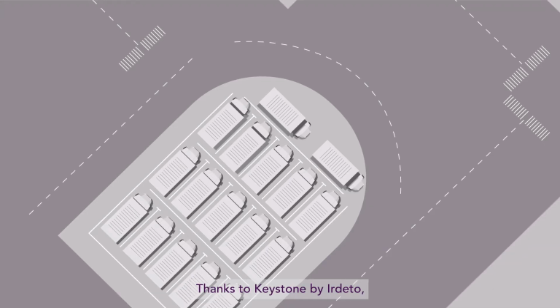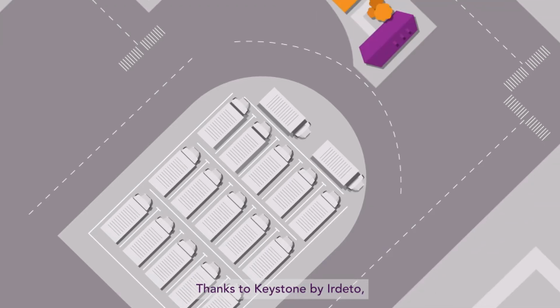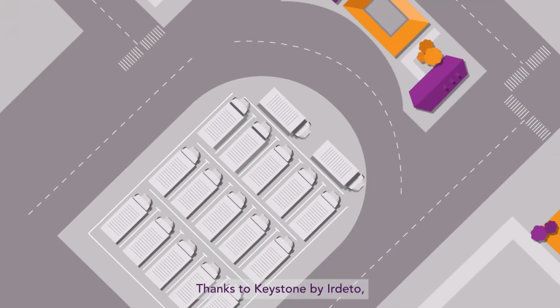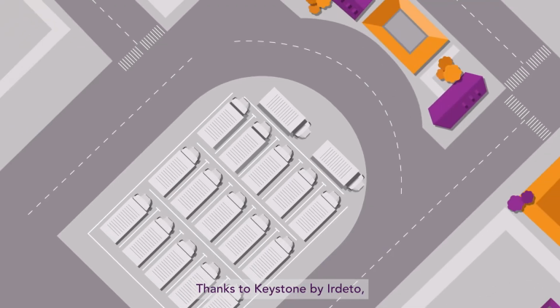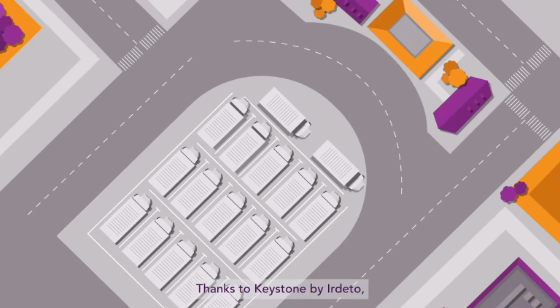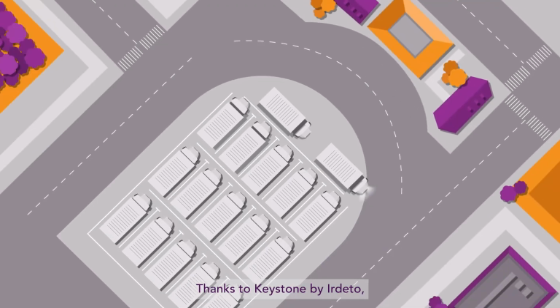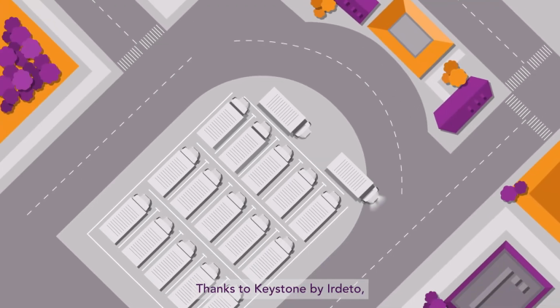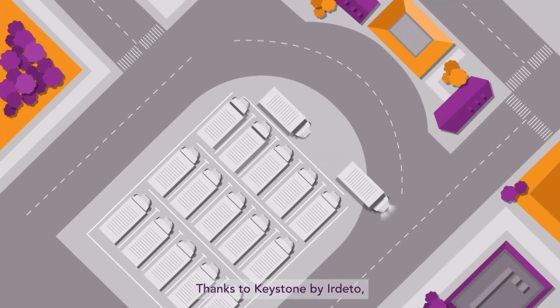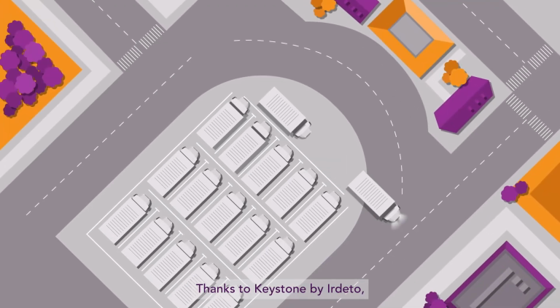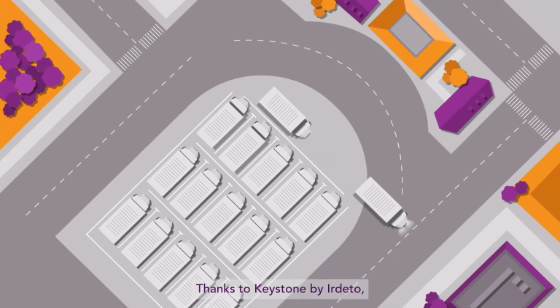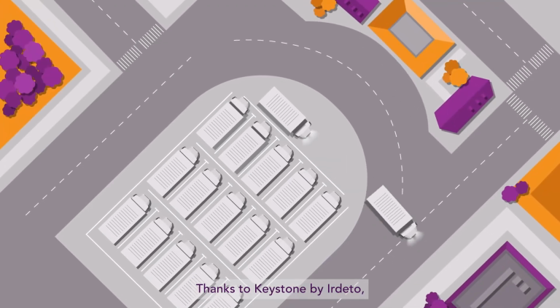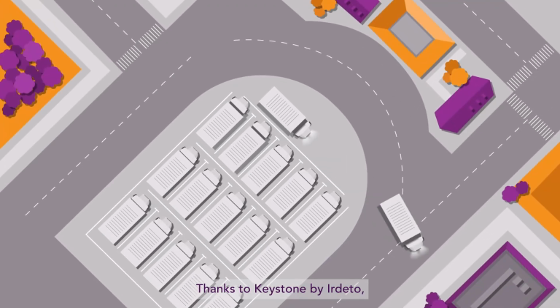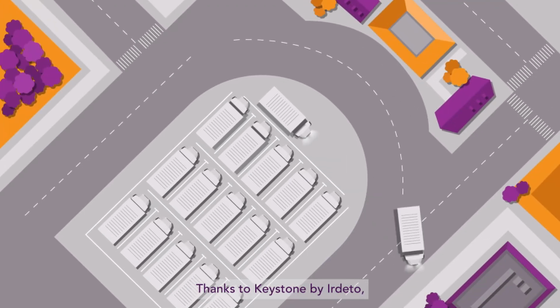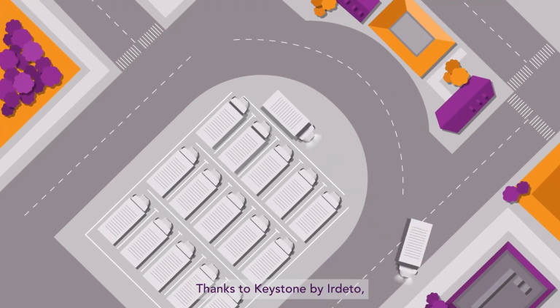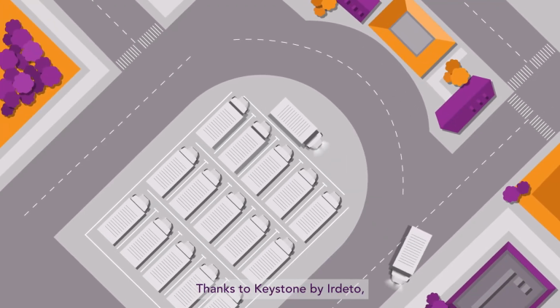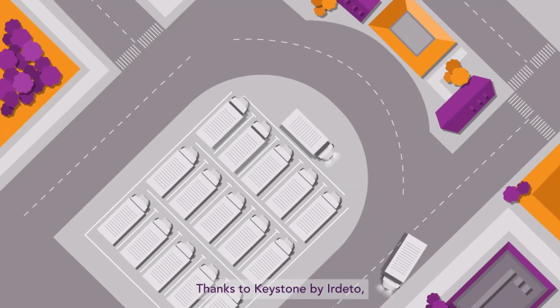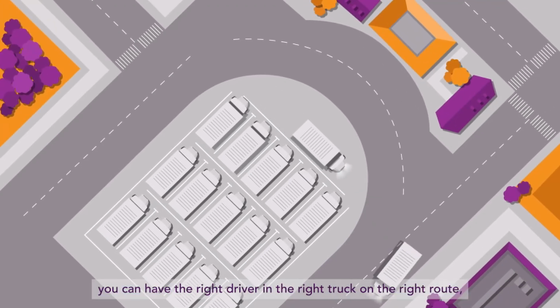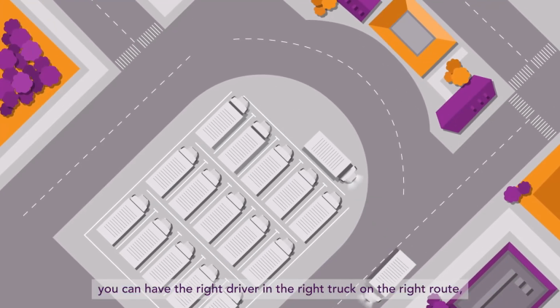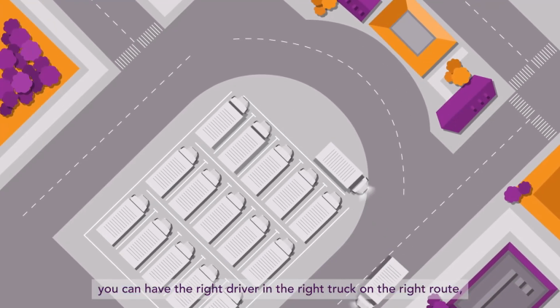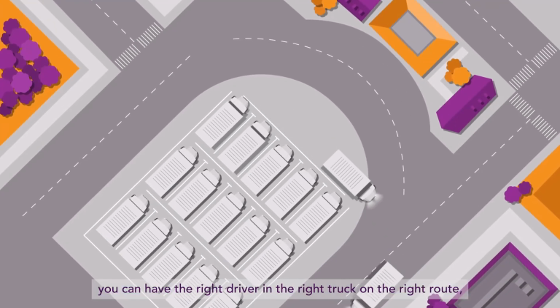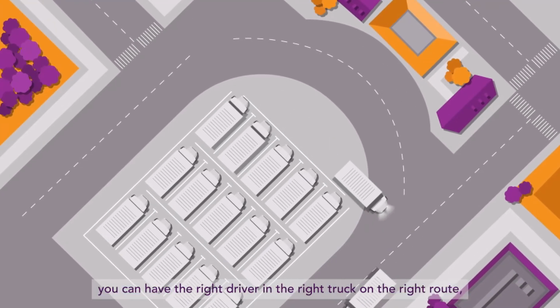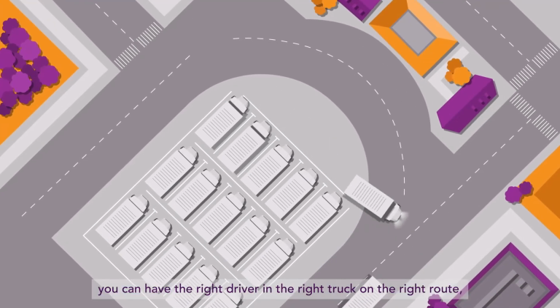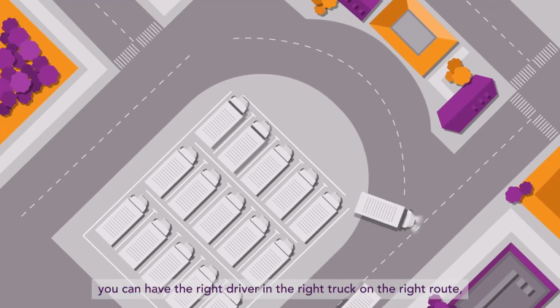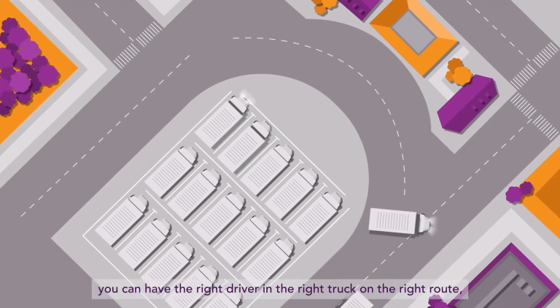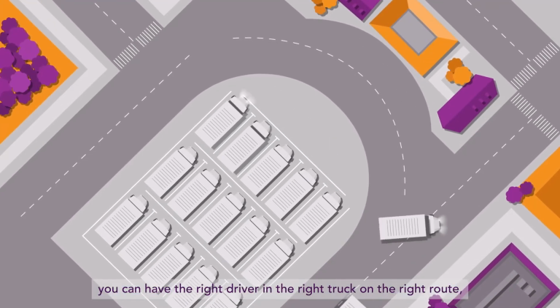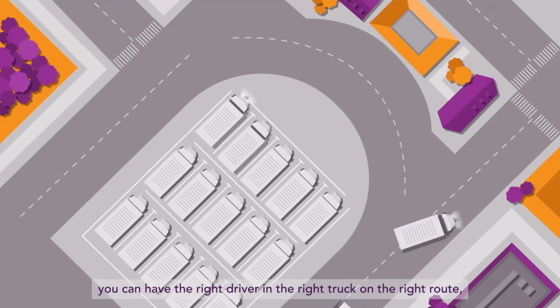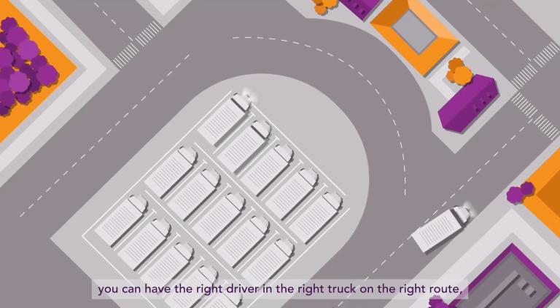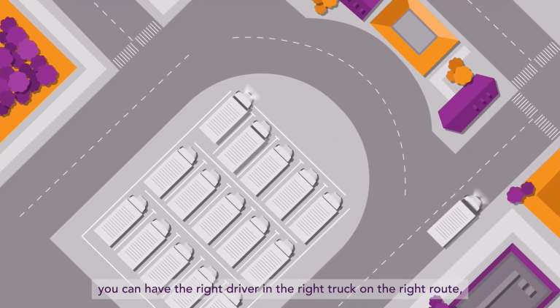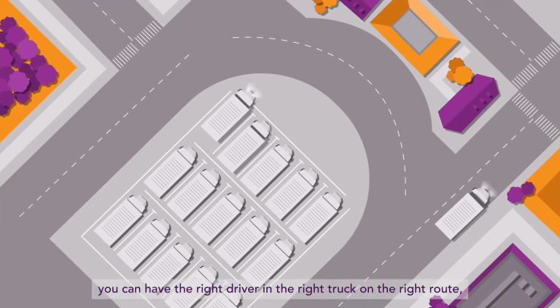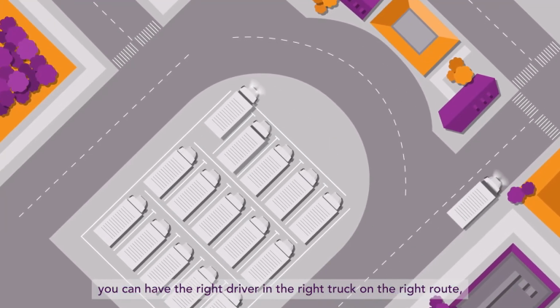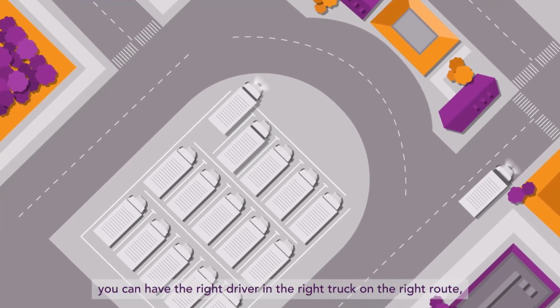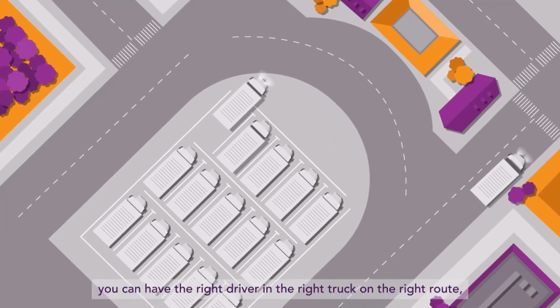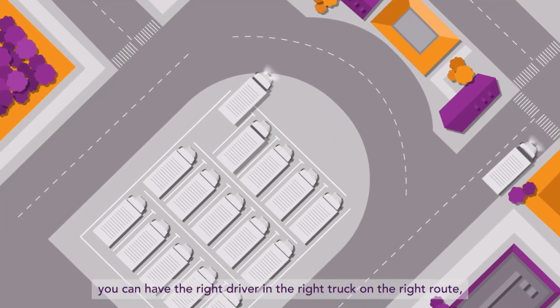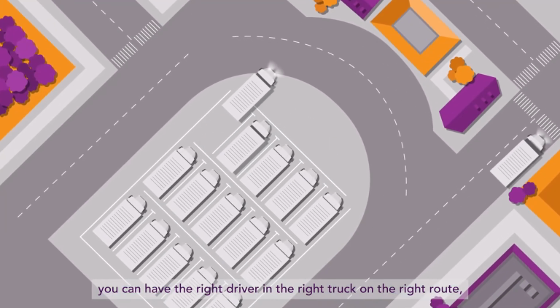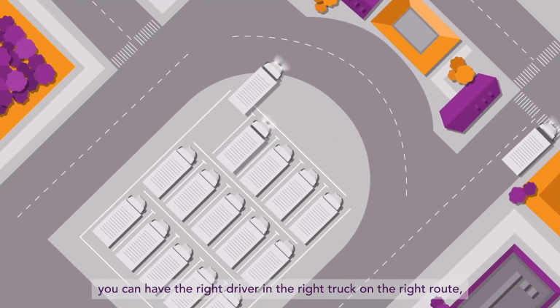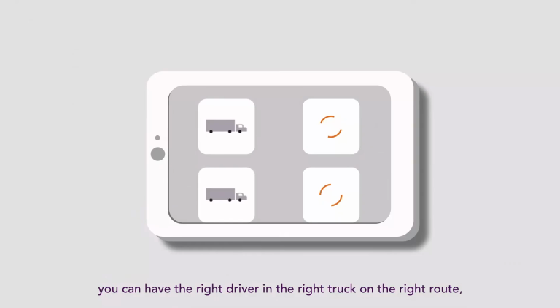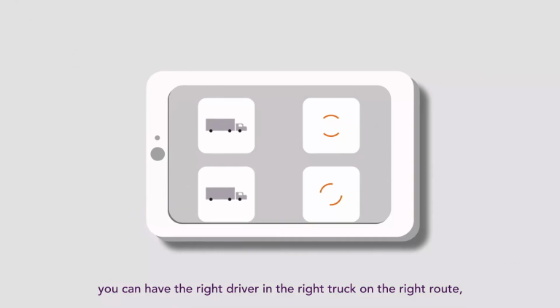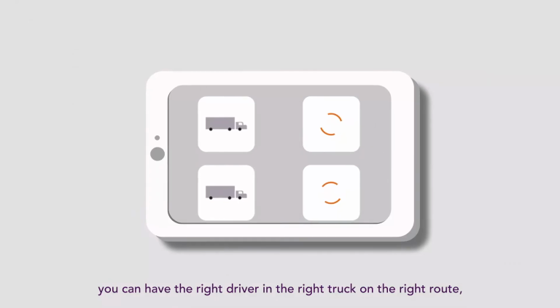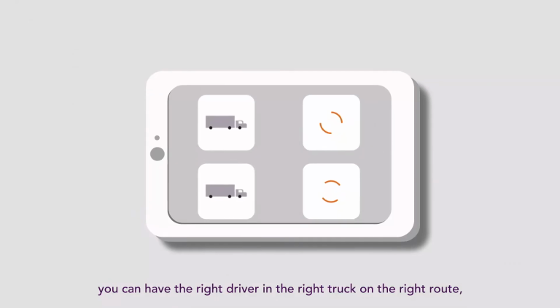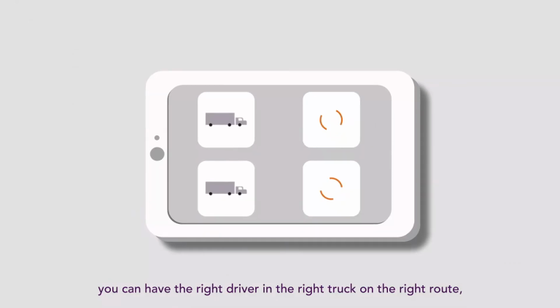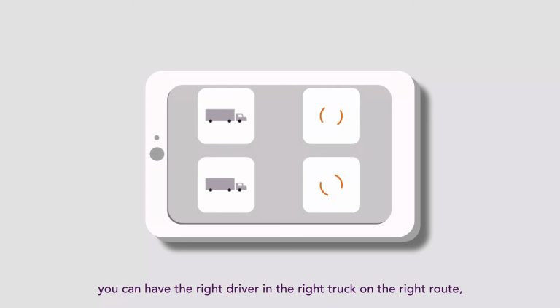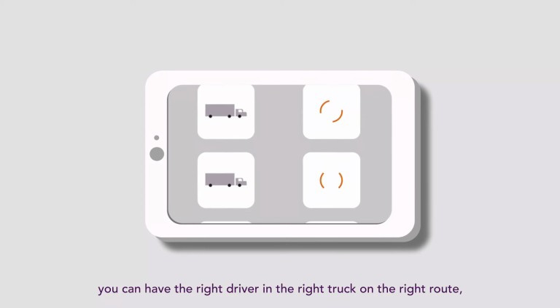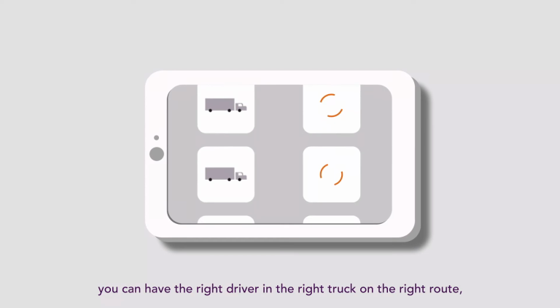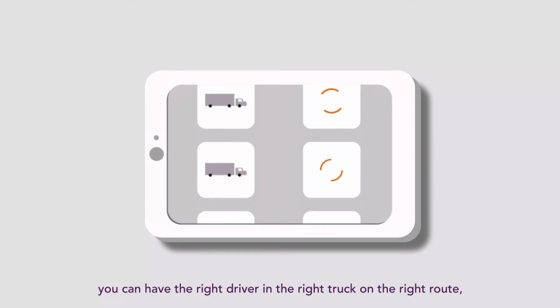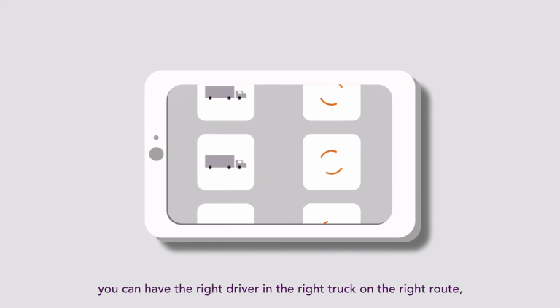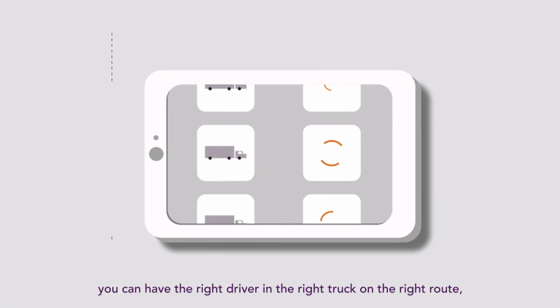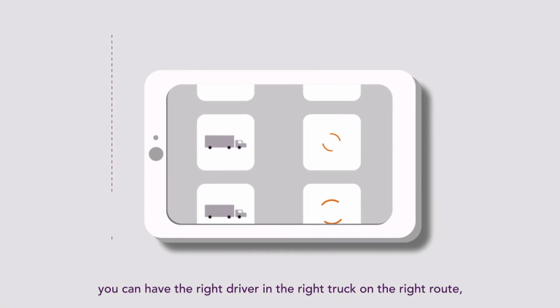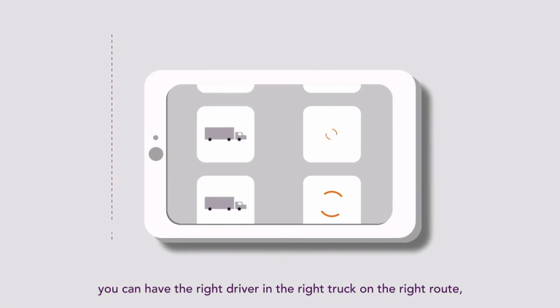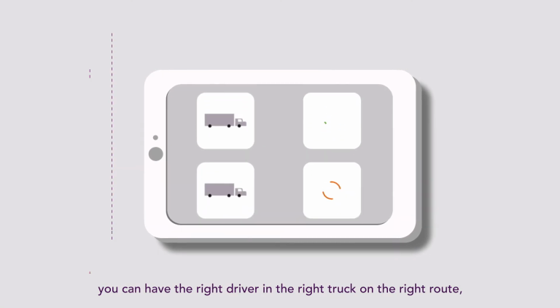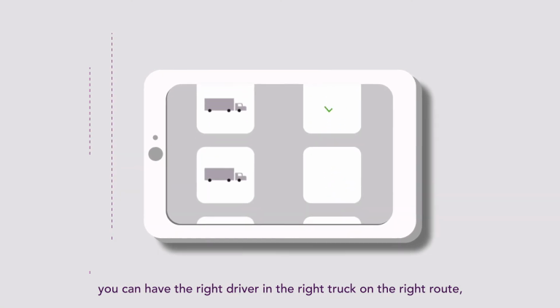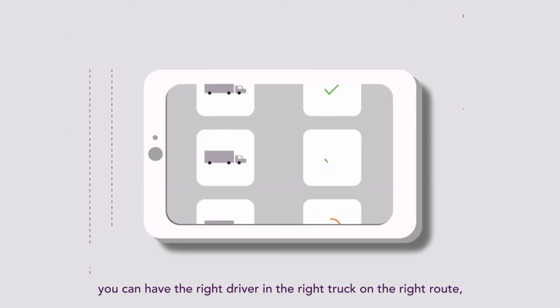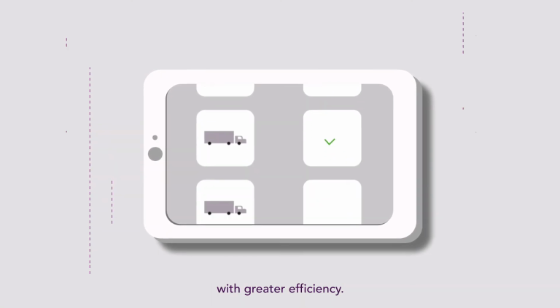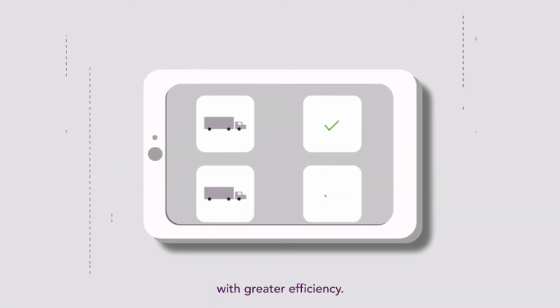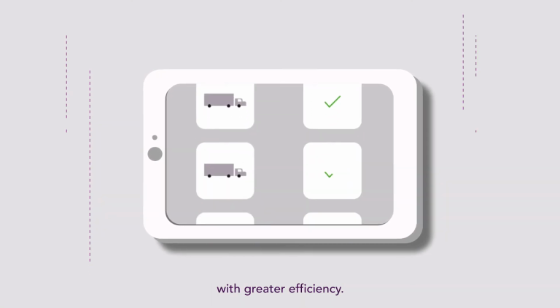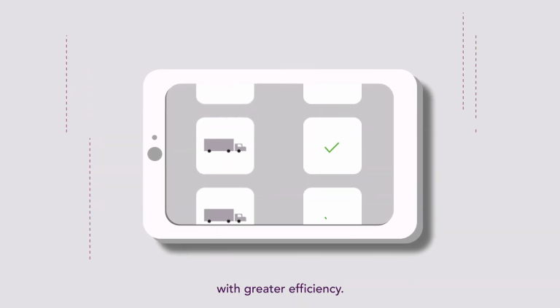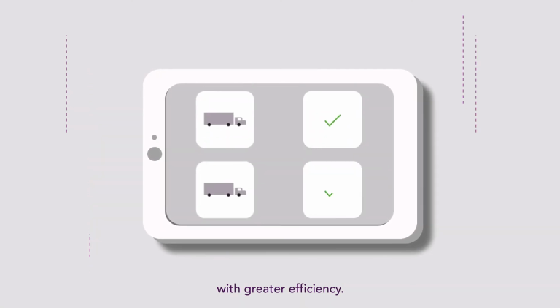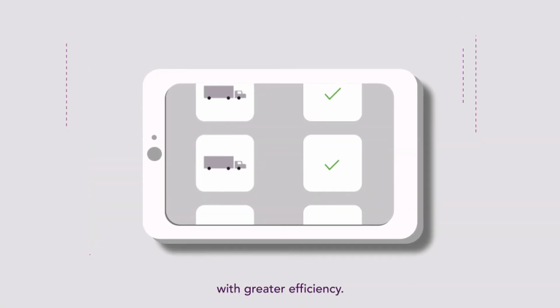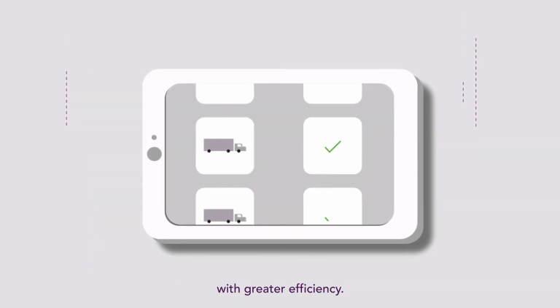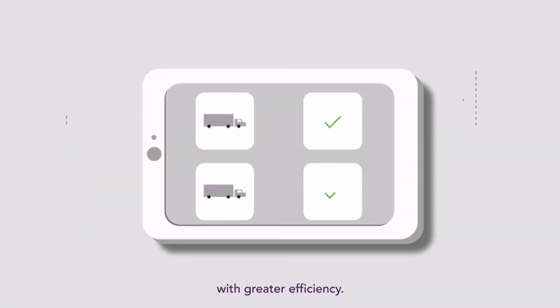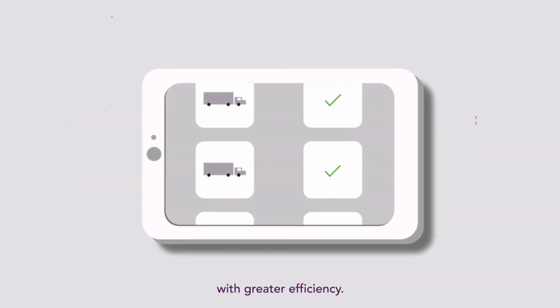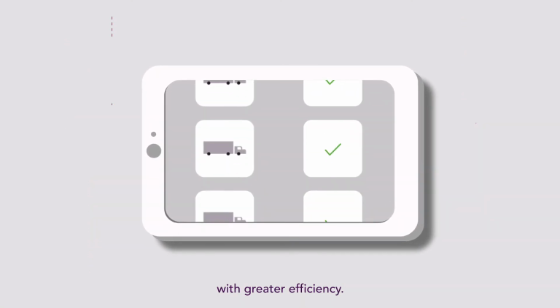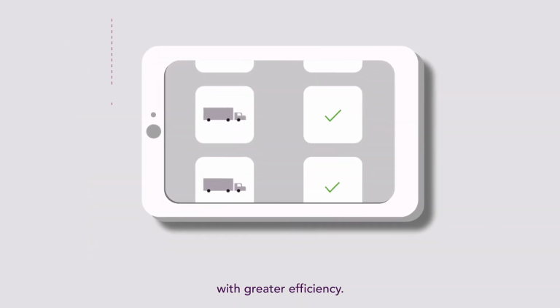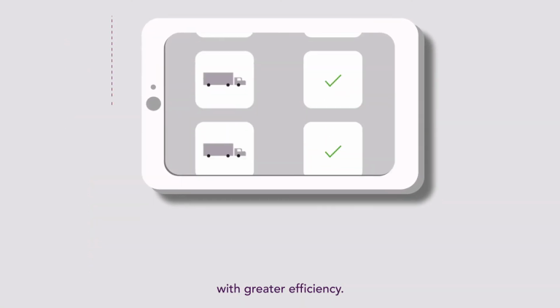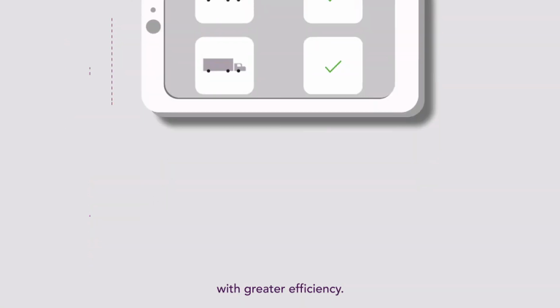Thanks to Keystone by Eardetto, you can have the right driver and the right truck on the right route with greater efficiency.